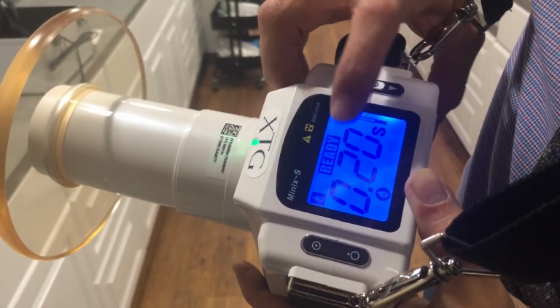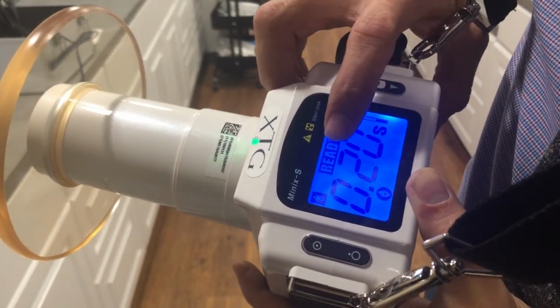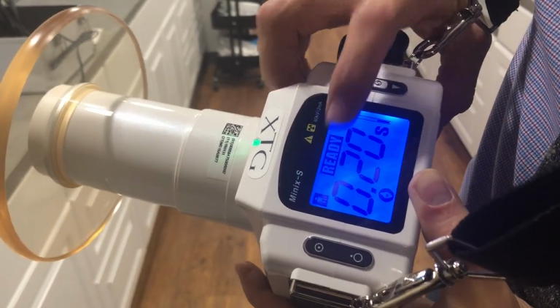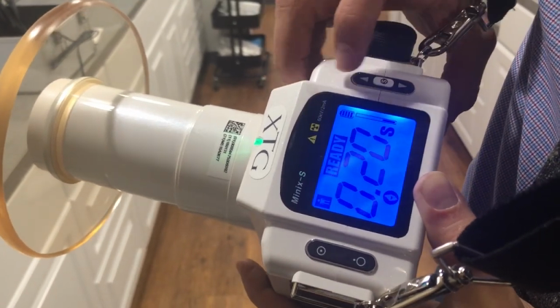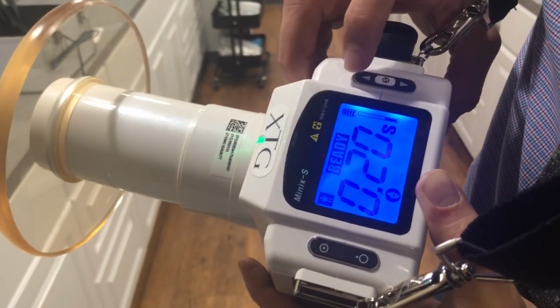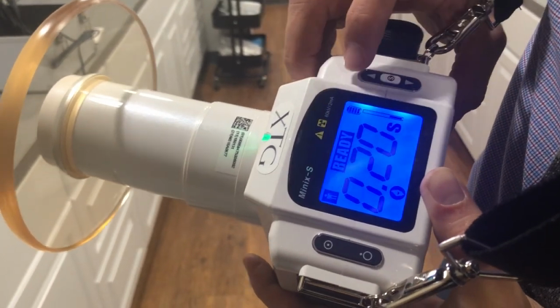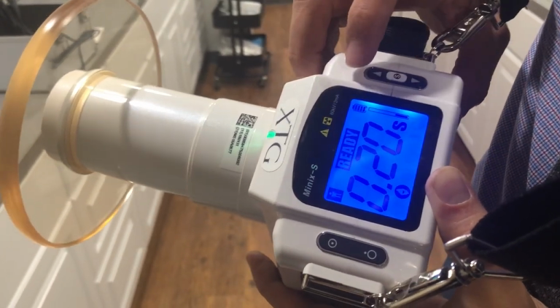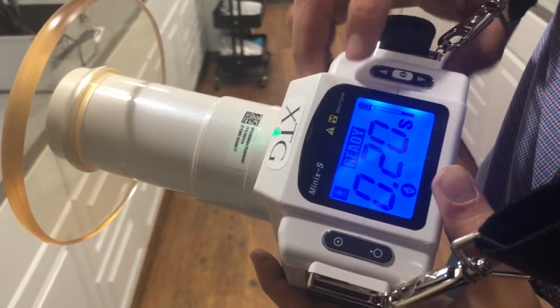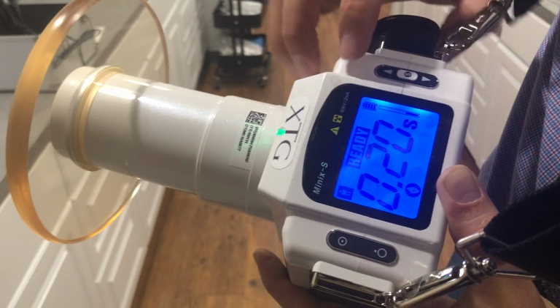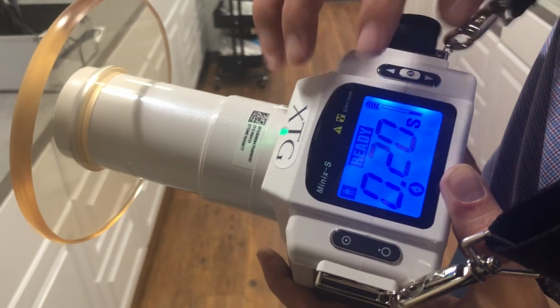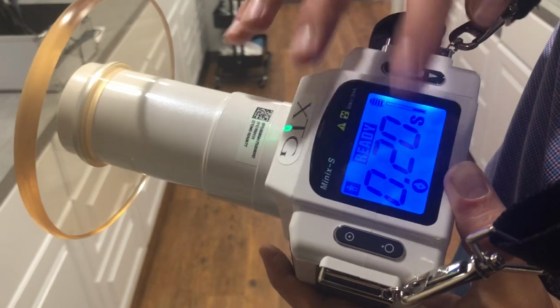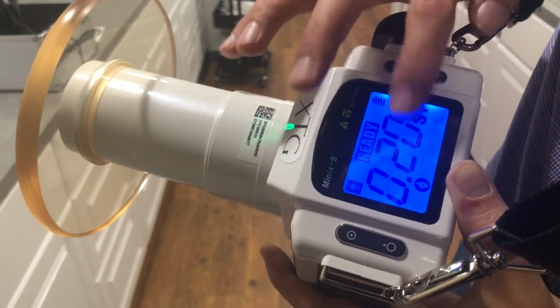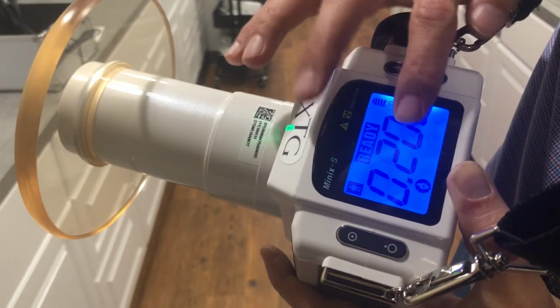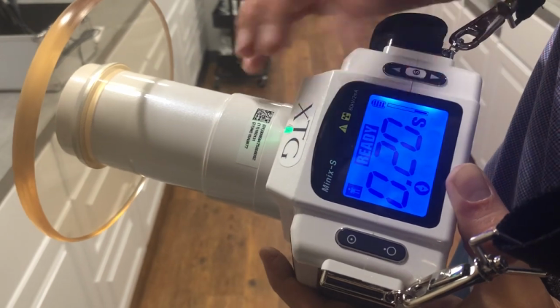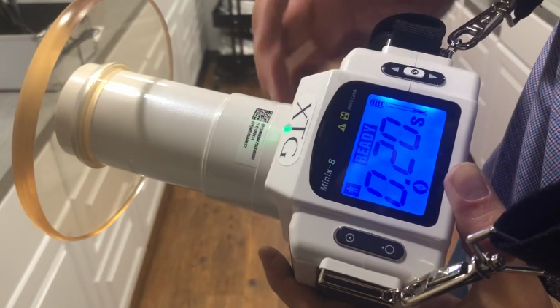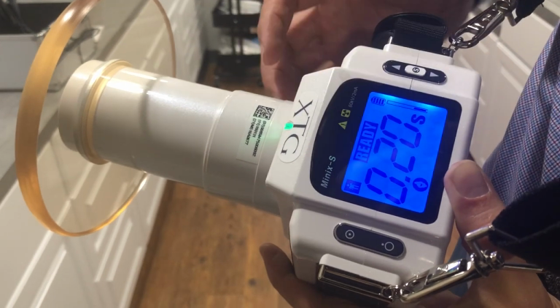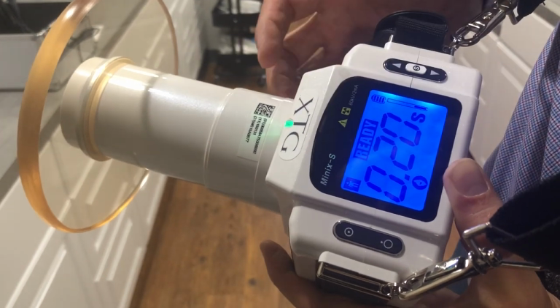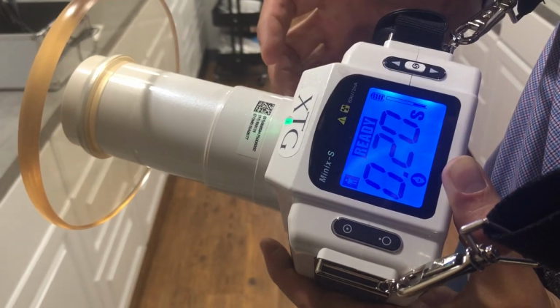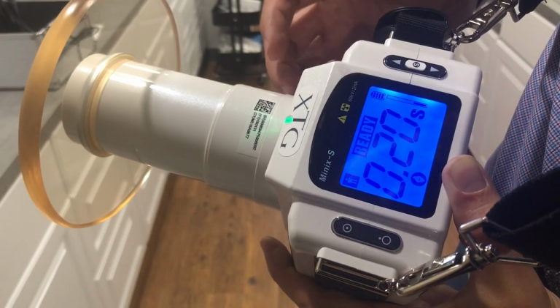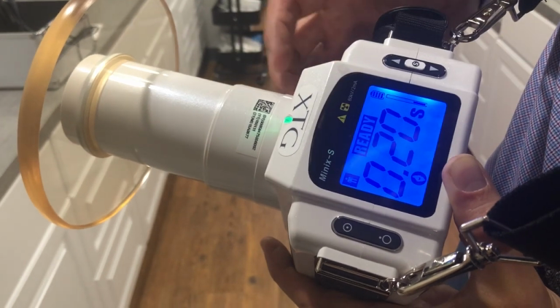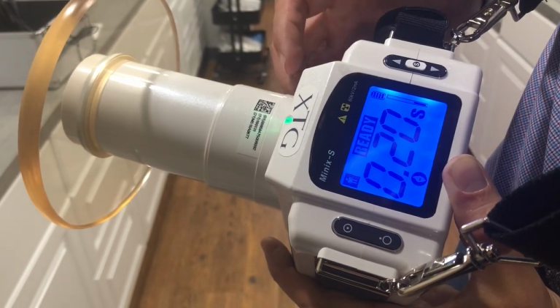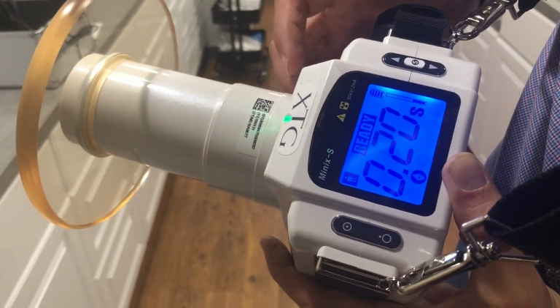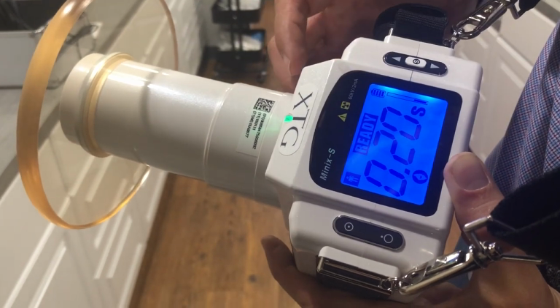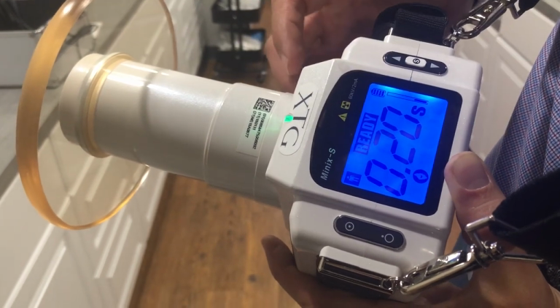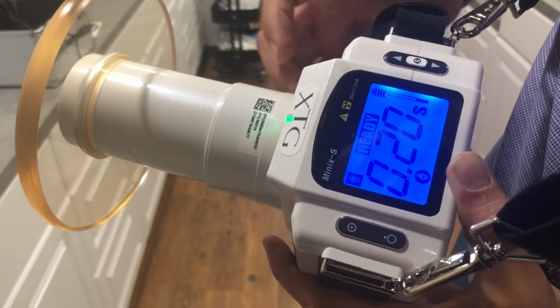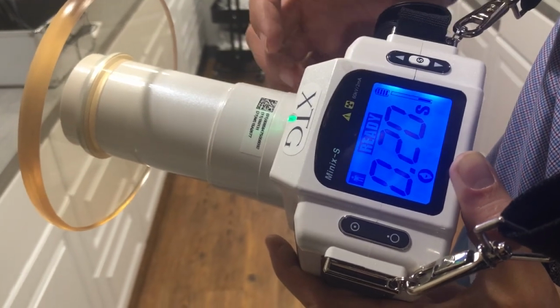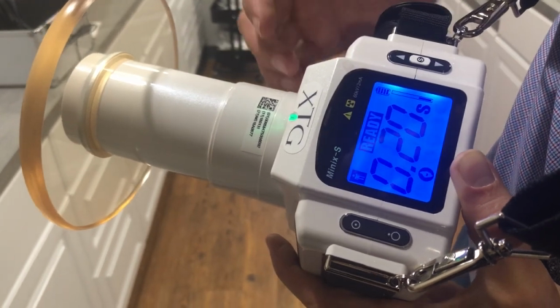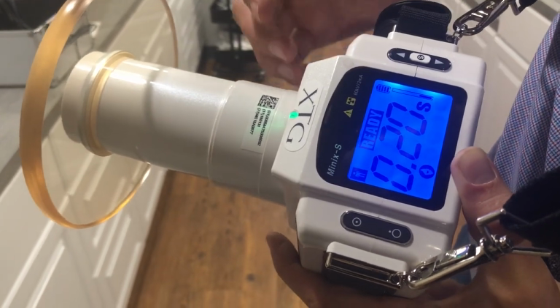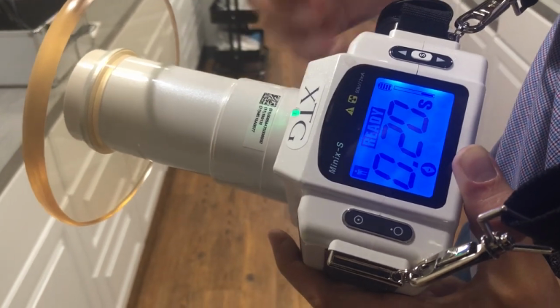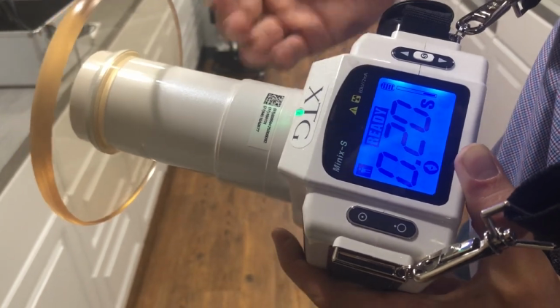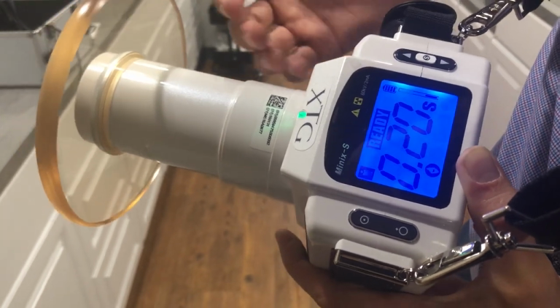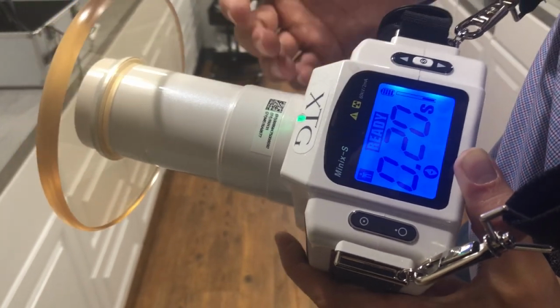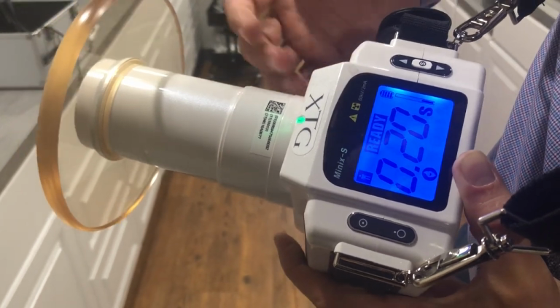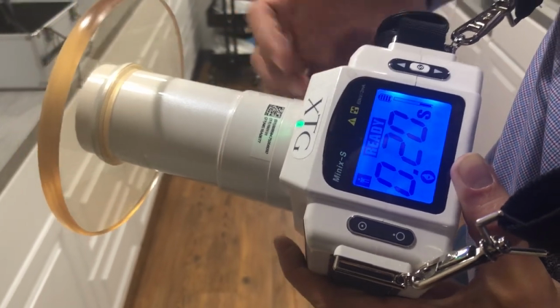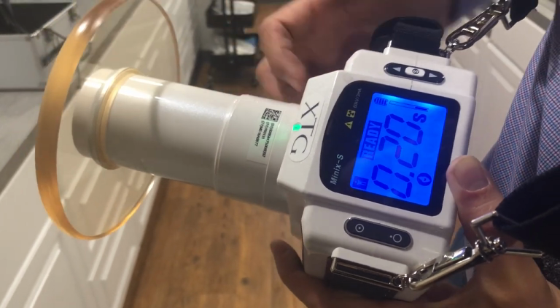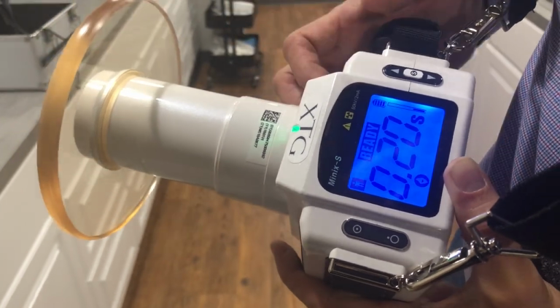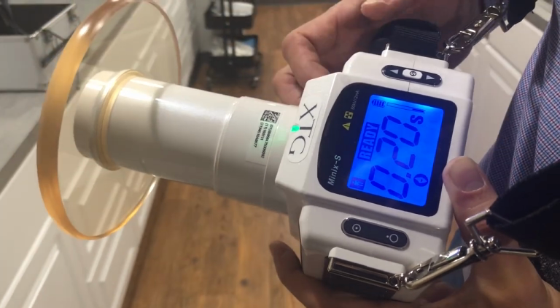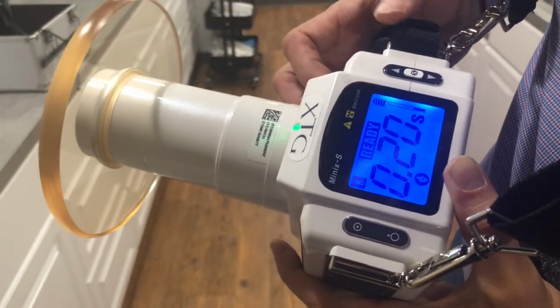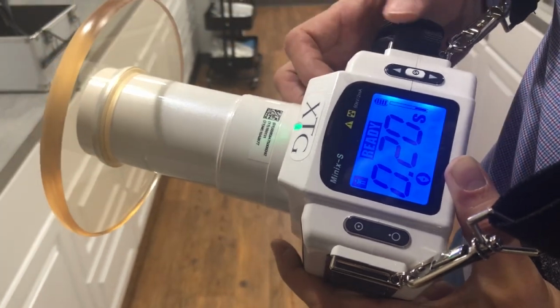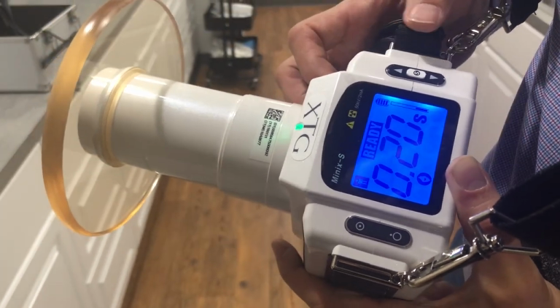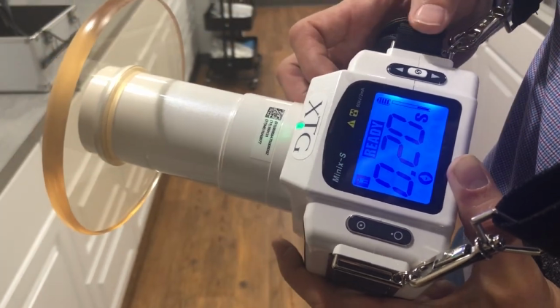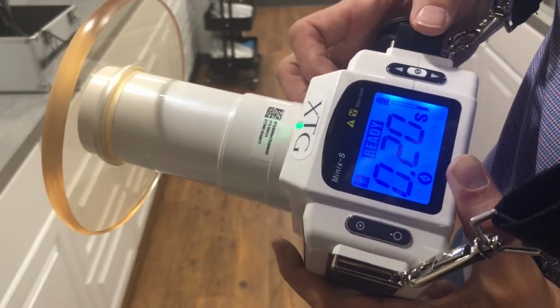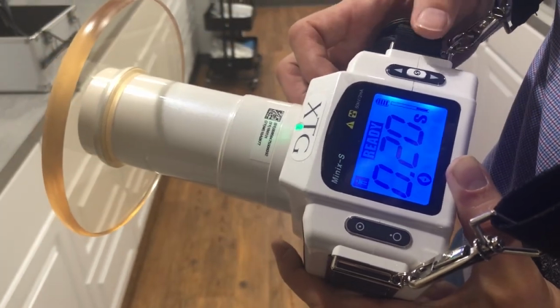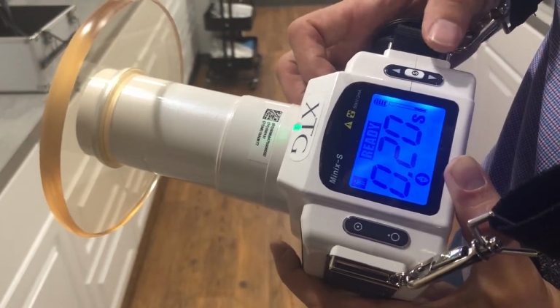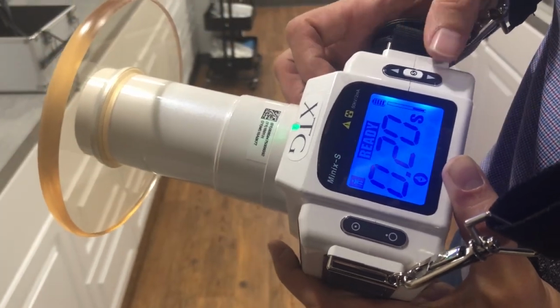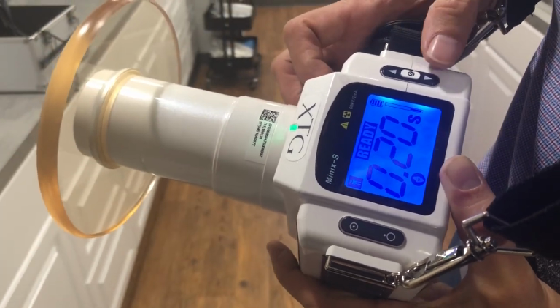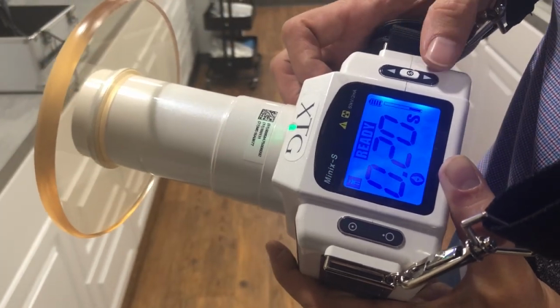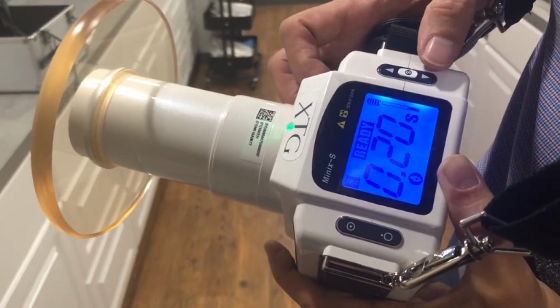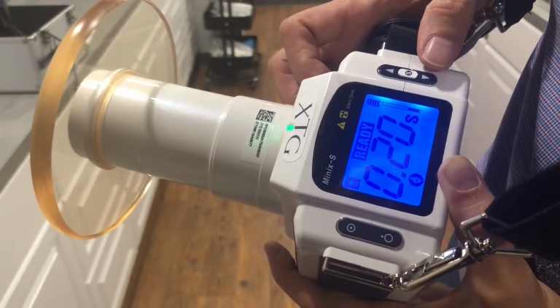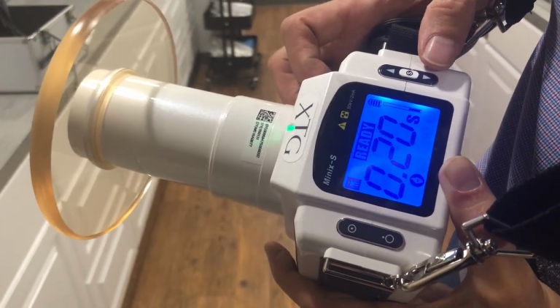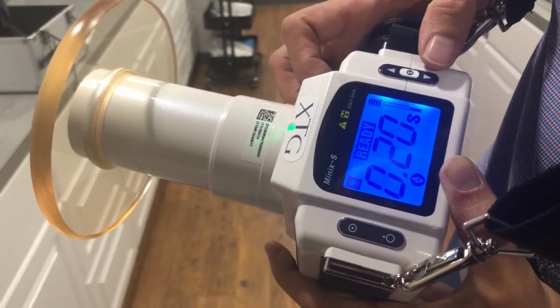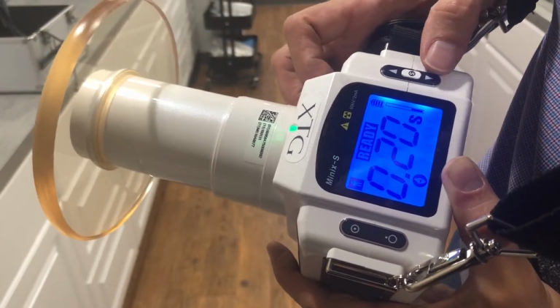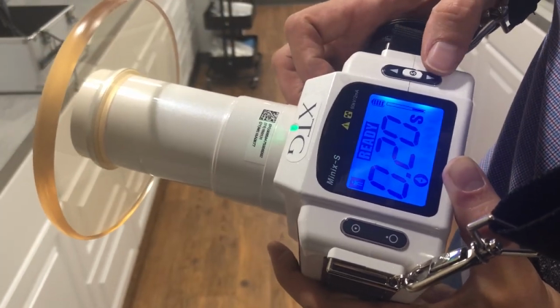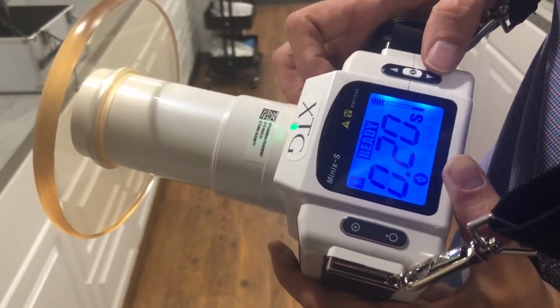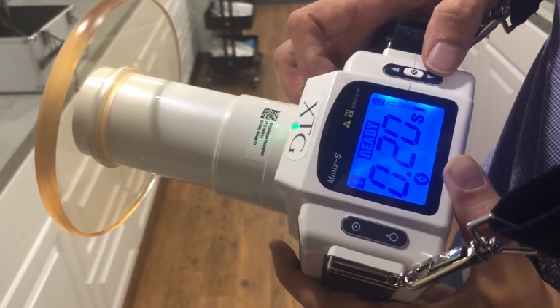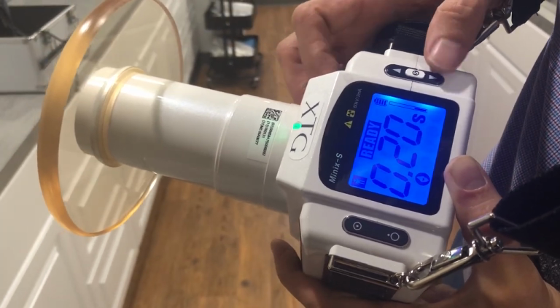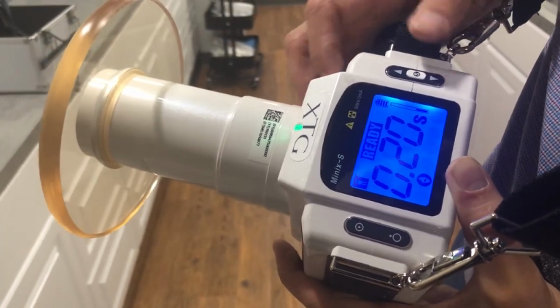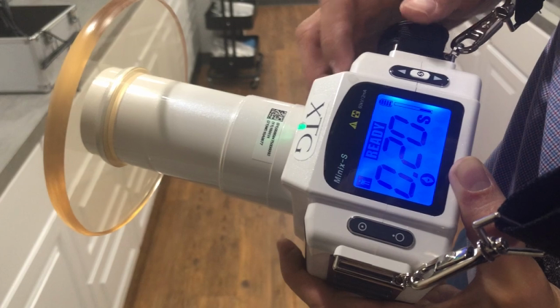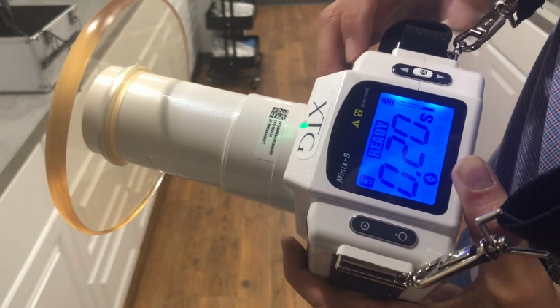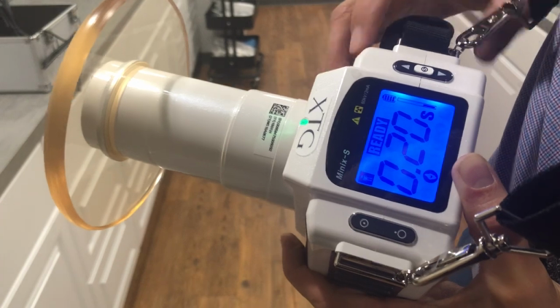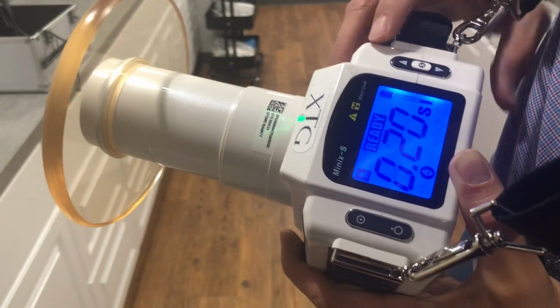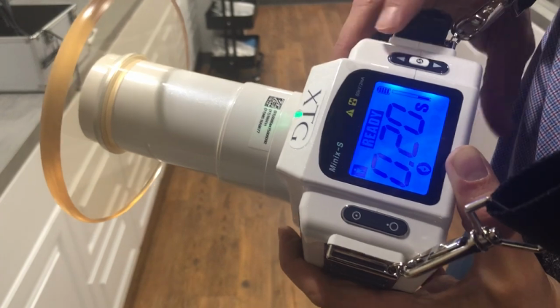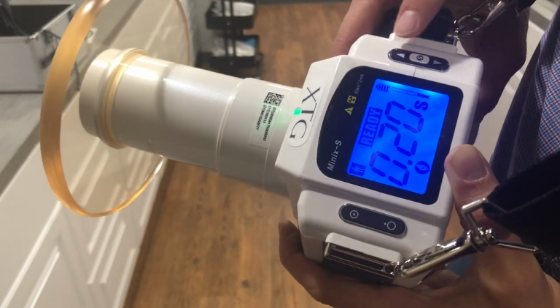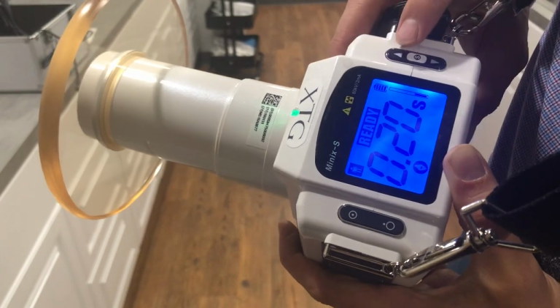Hold it down until the ready light comes back on, and that's already preset for the next time you turn the machine on.